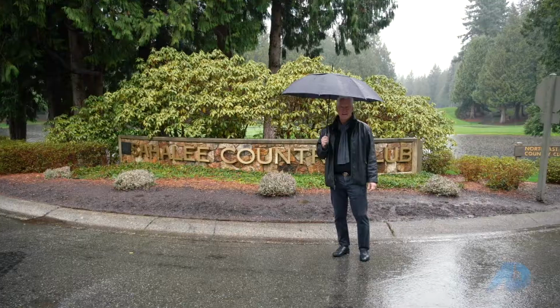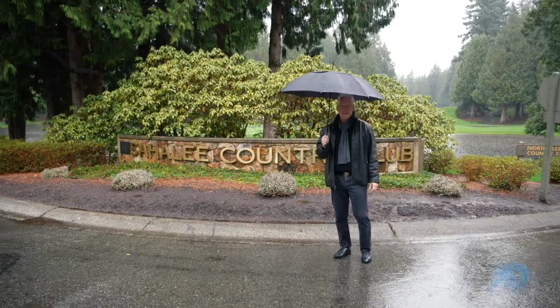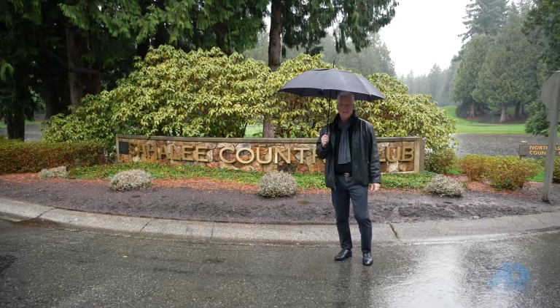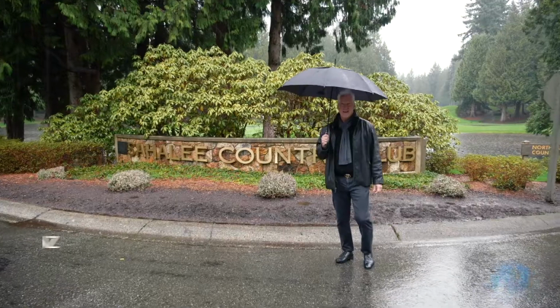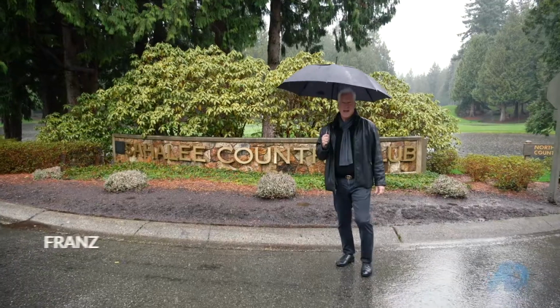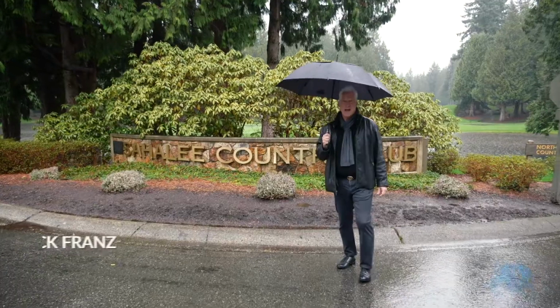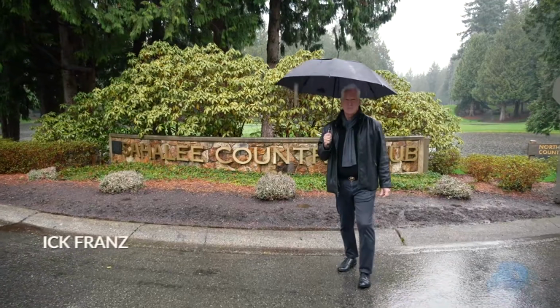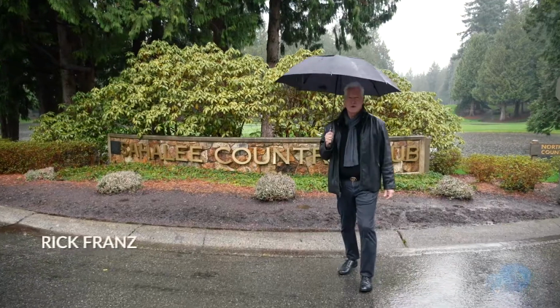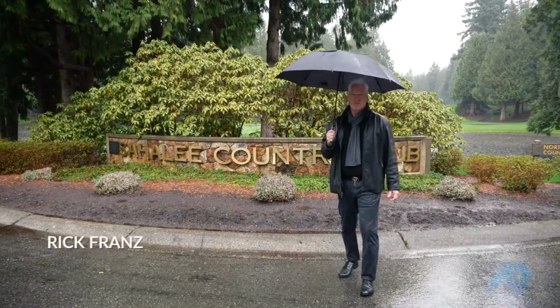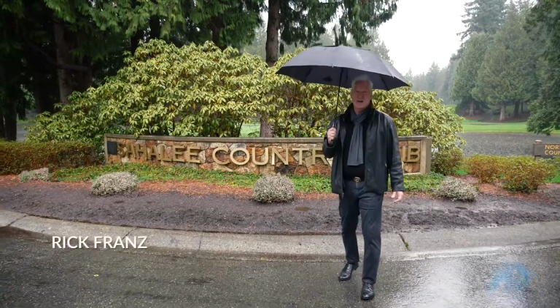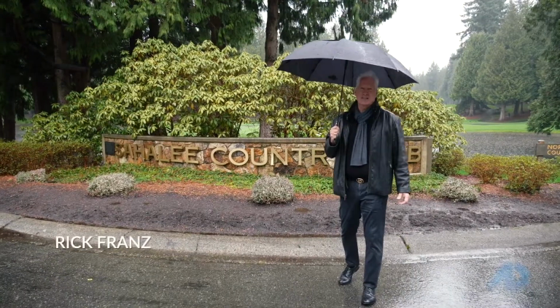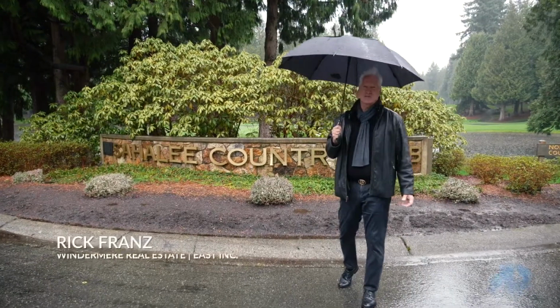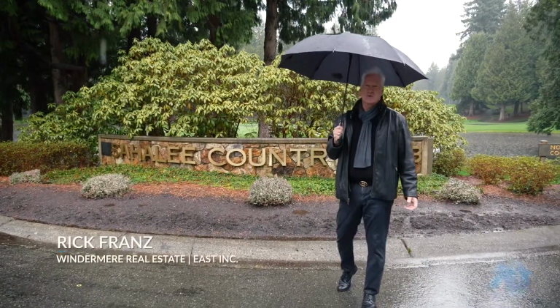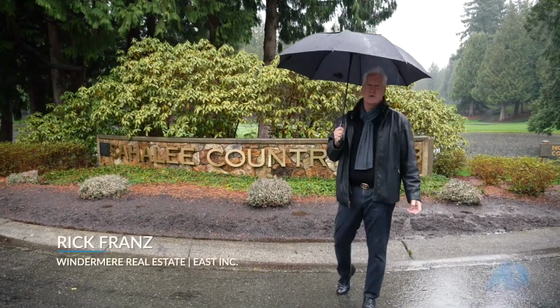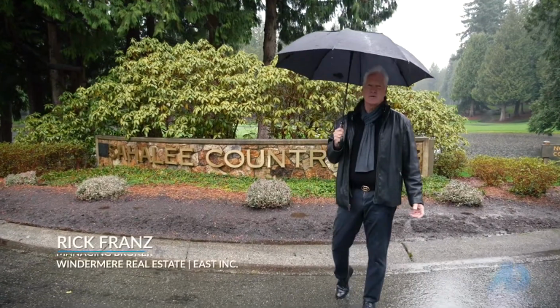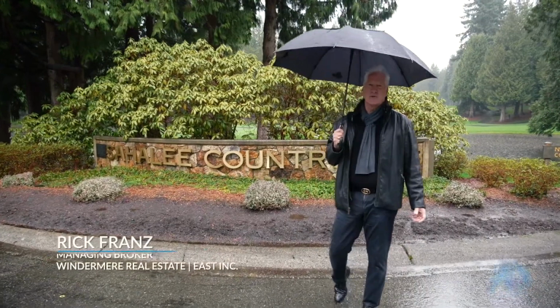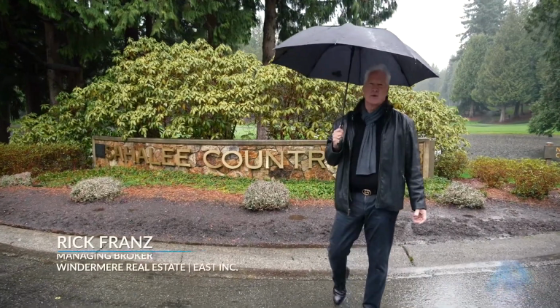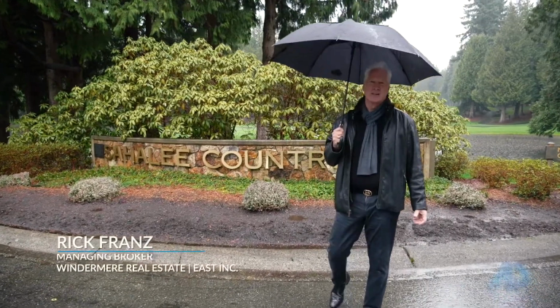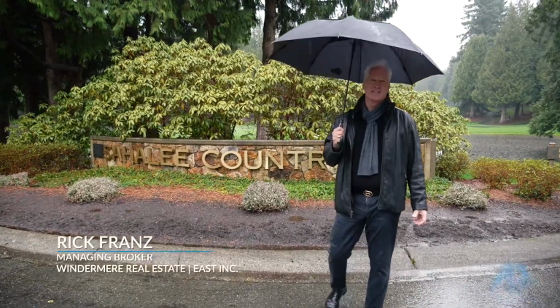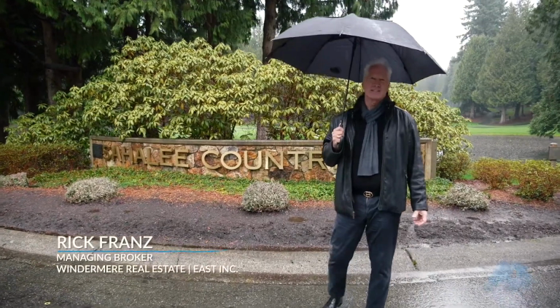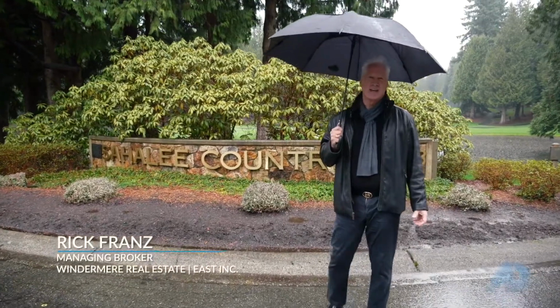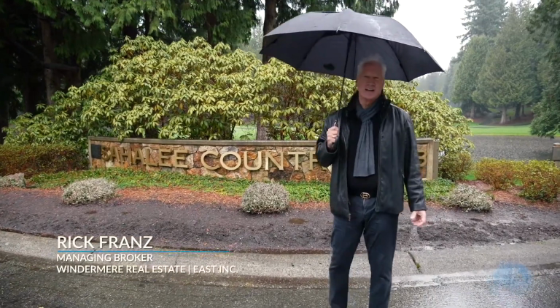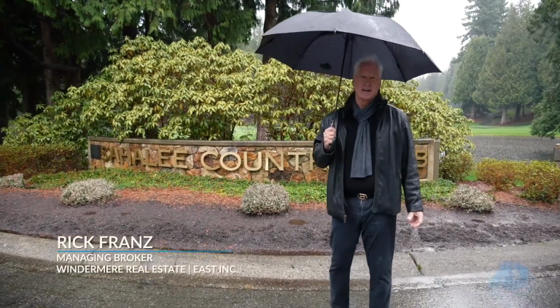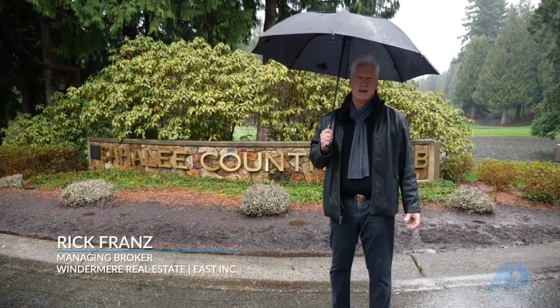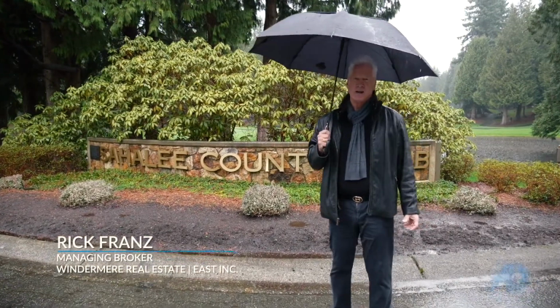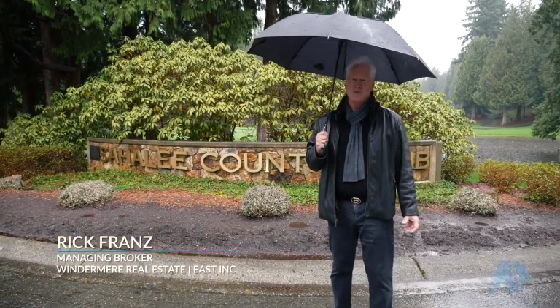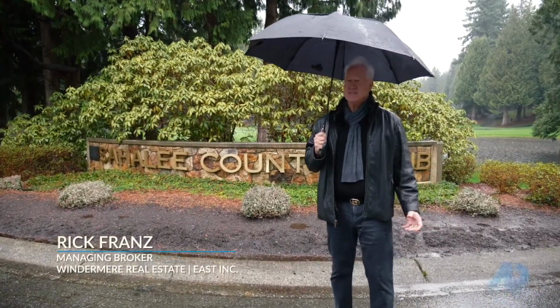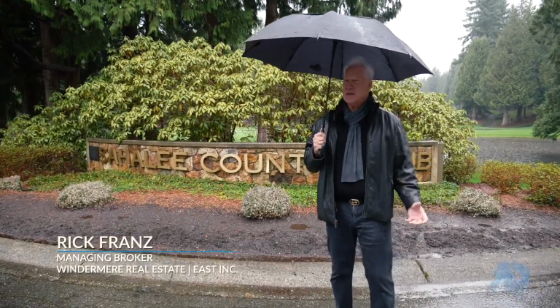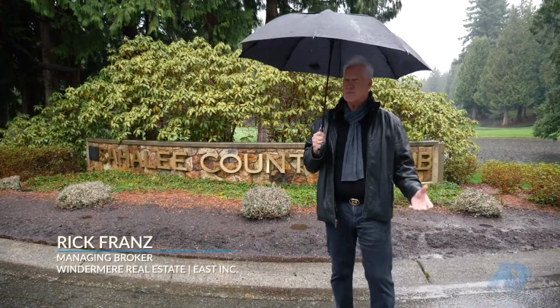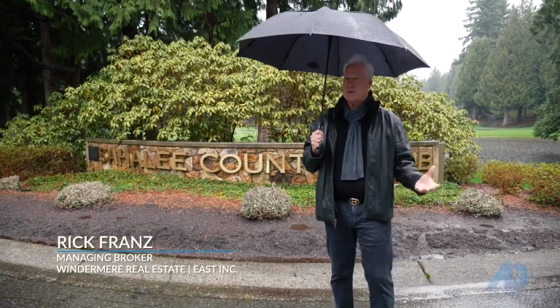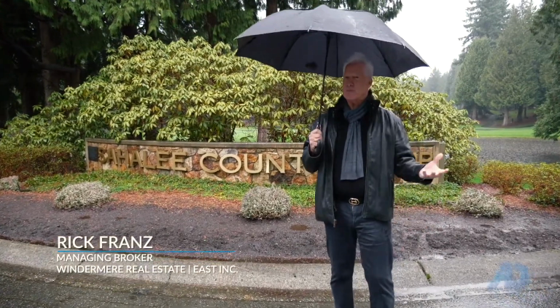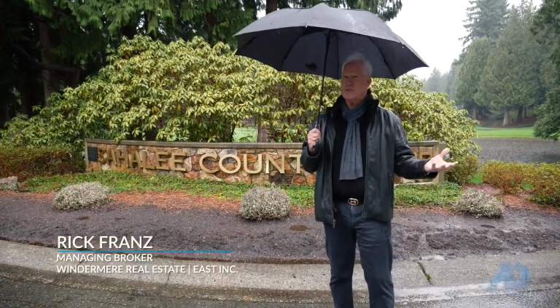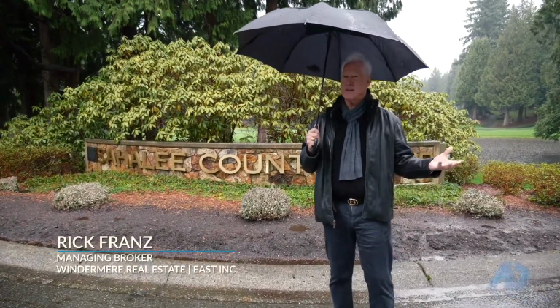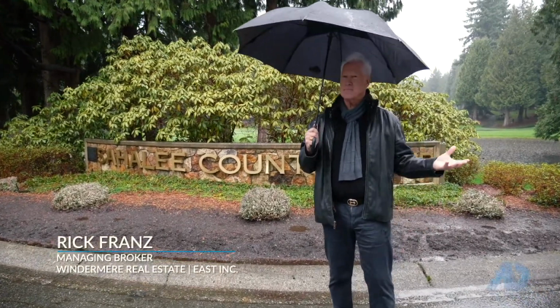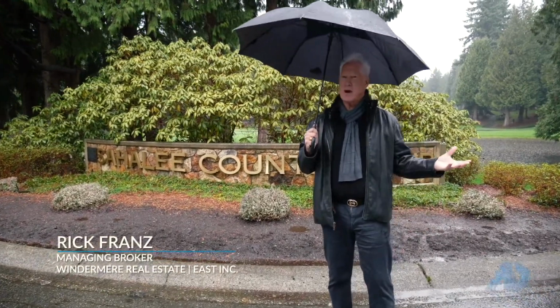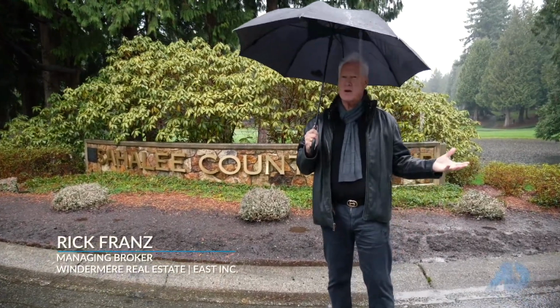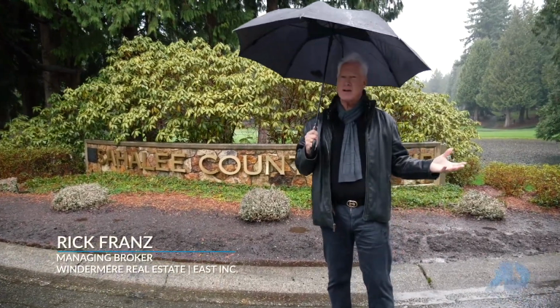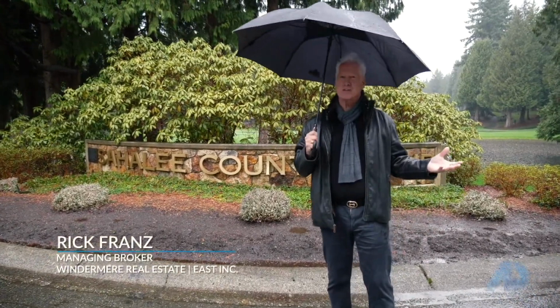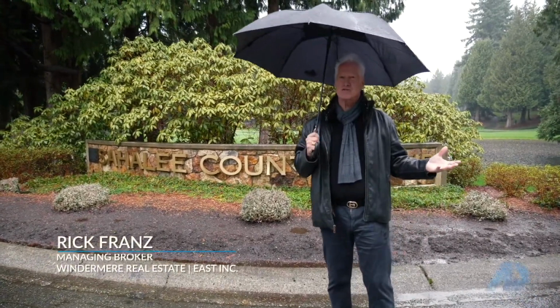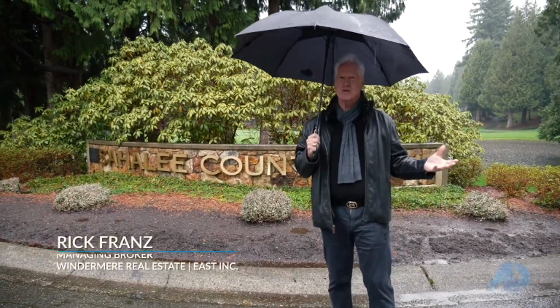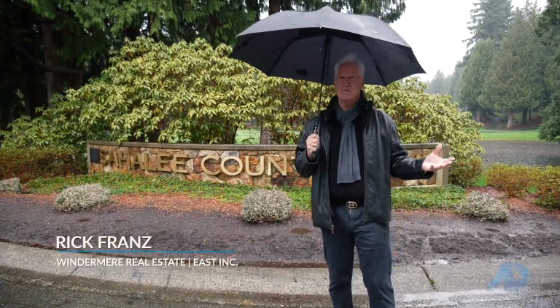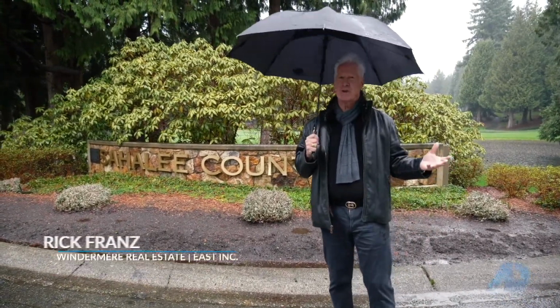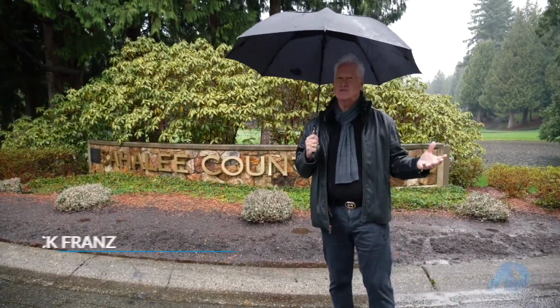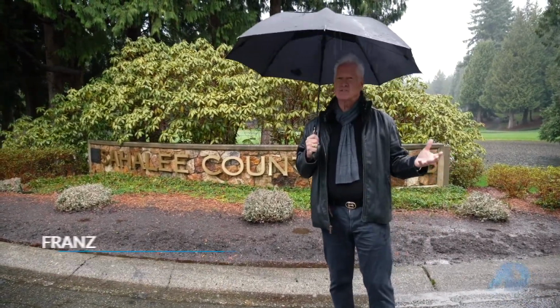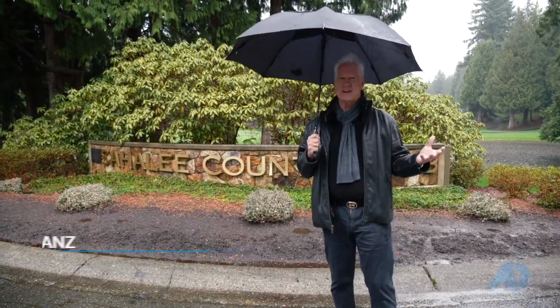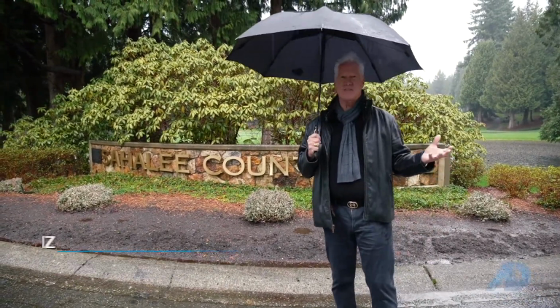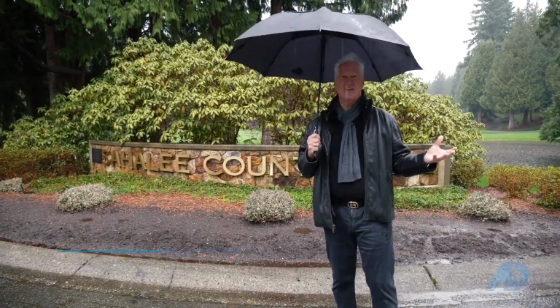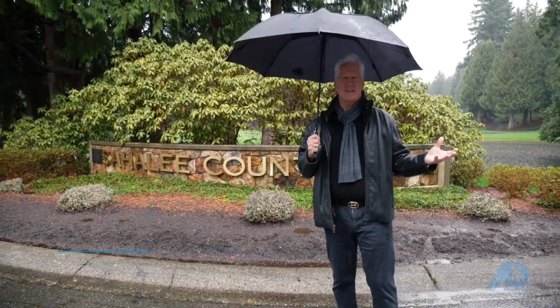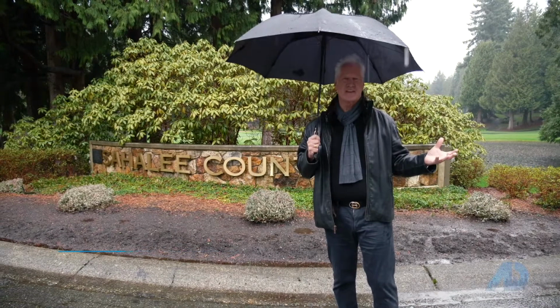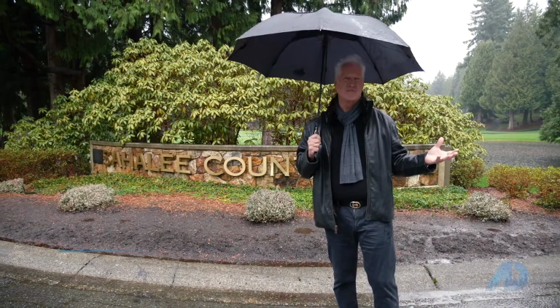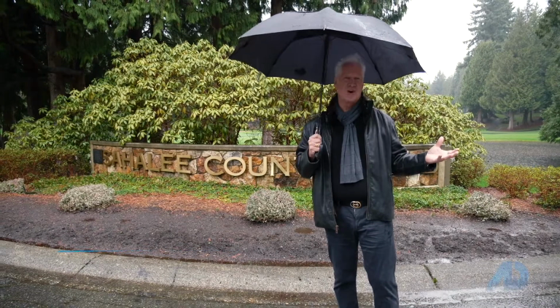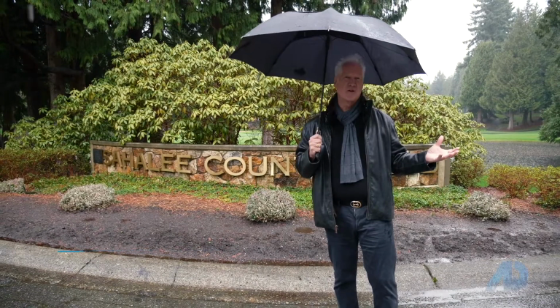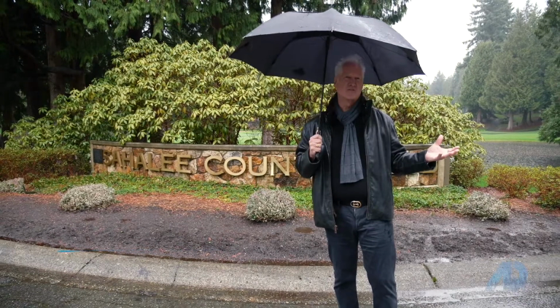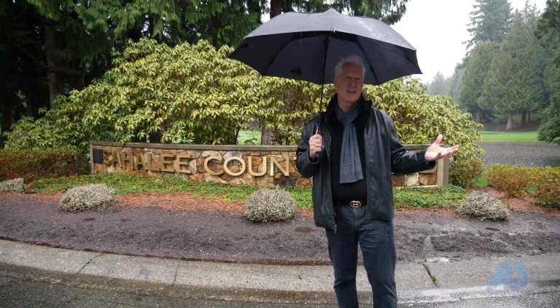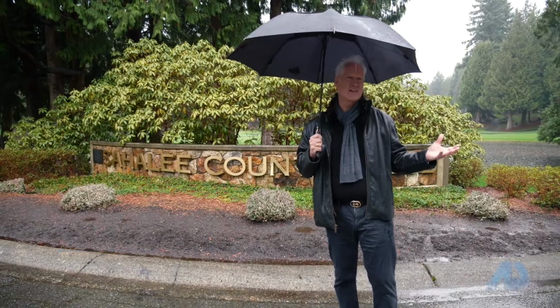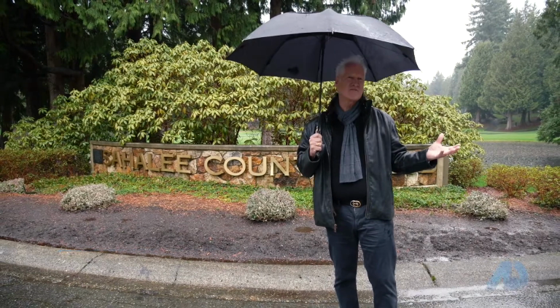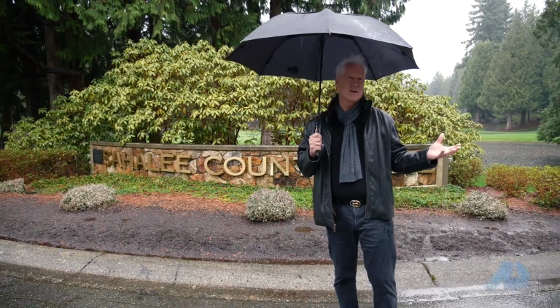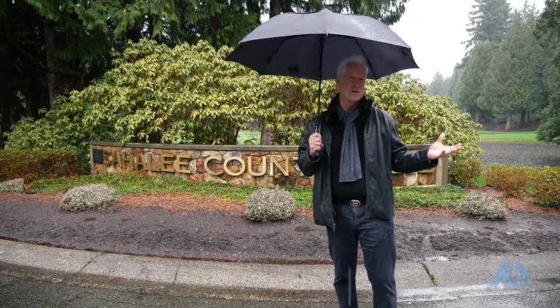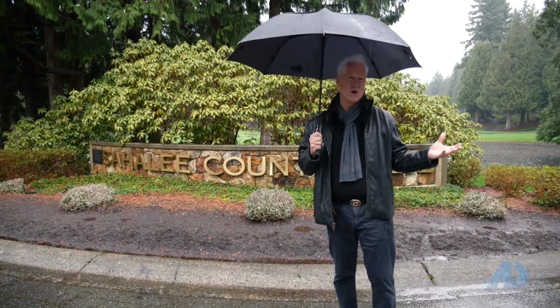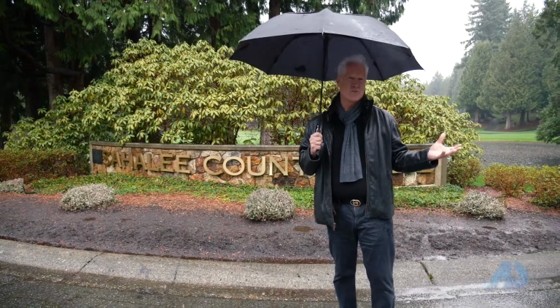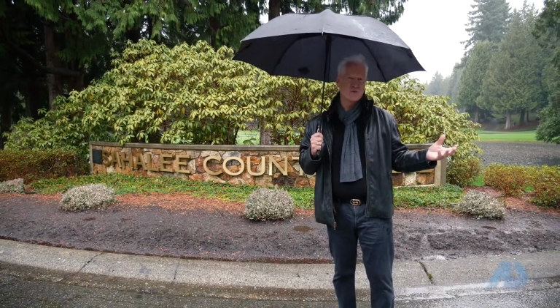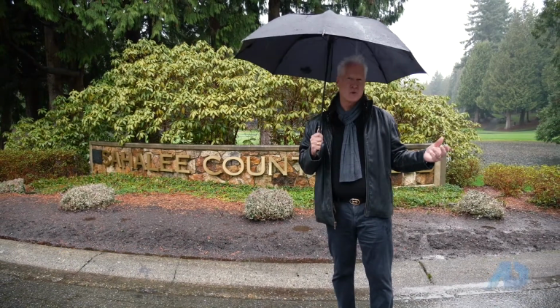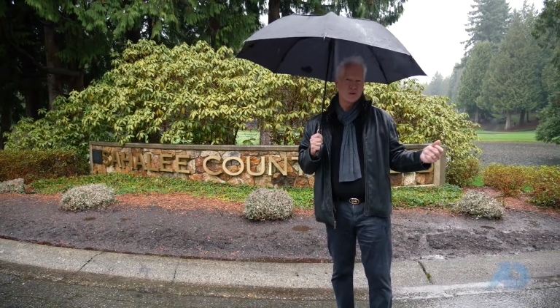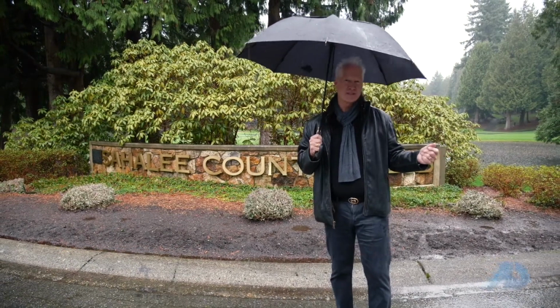Hi, I'm Rick Franz with Windermere Real Estate. For some people, the American dream most definitely involves life on a golf course.